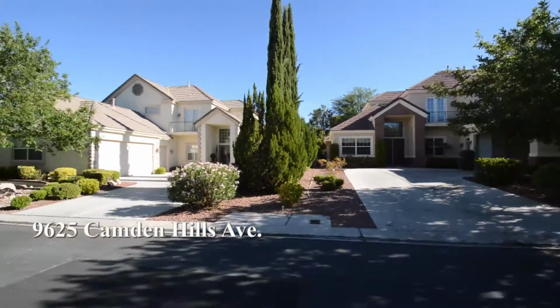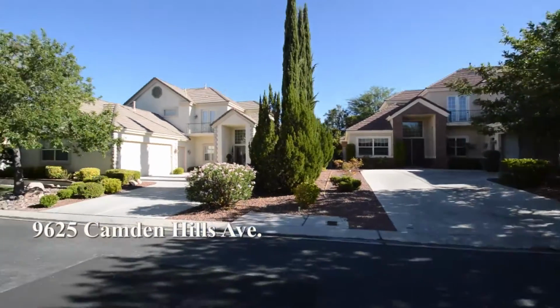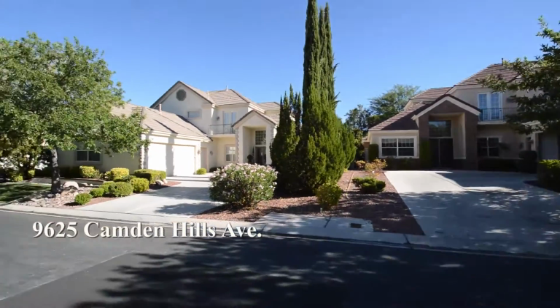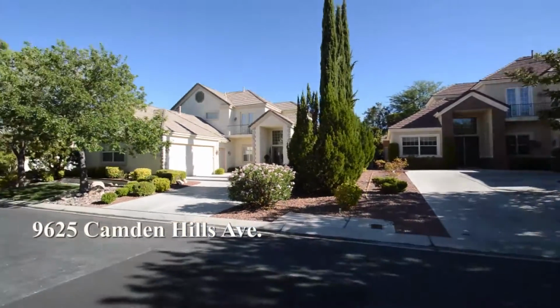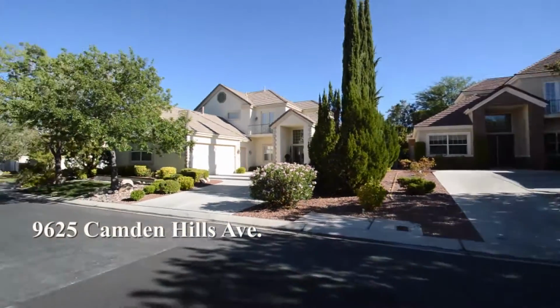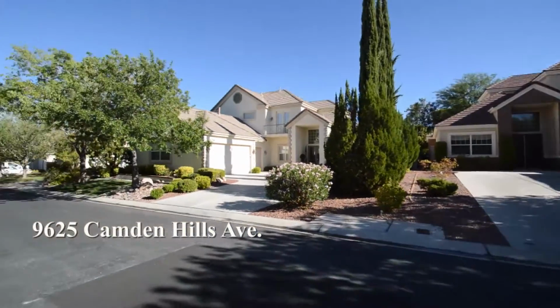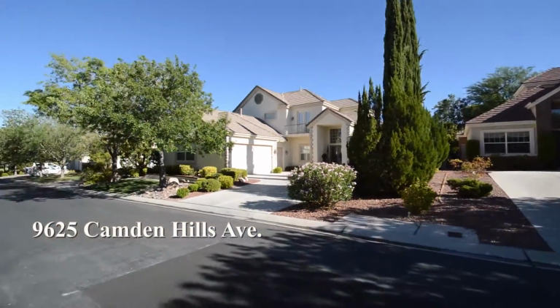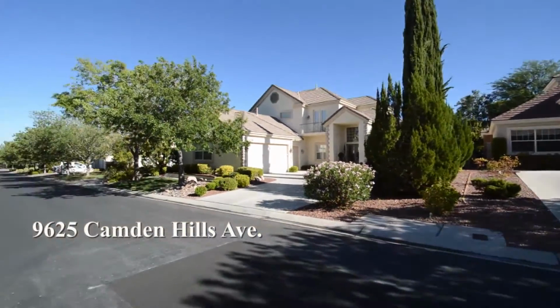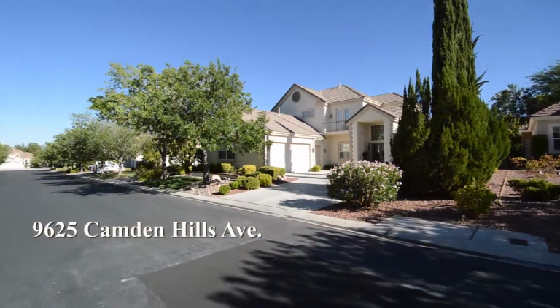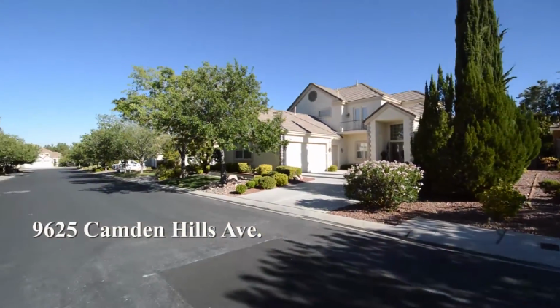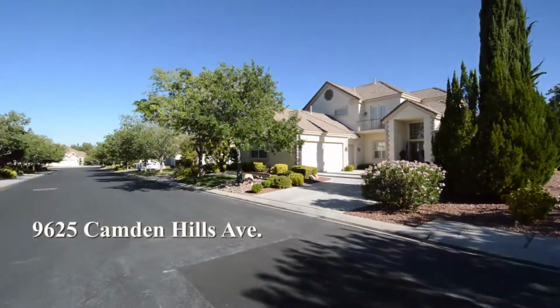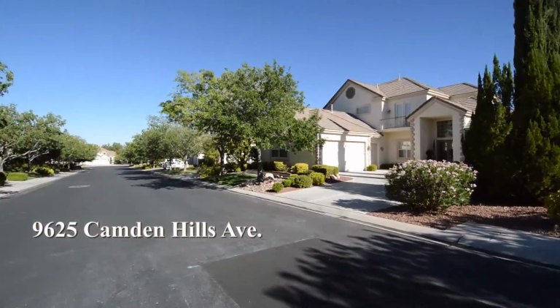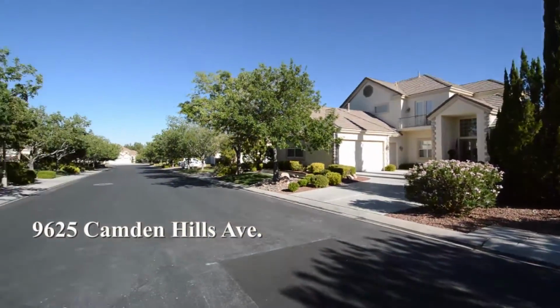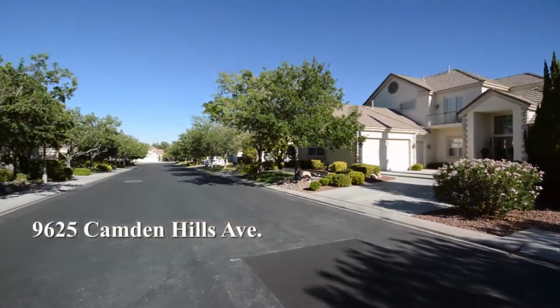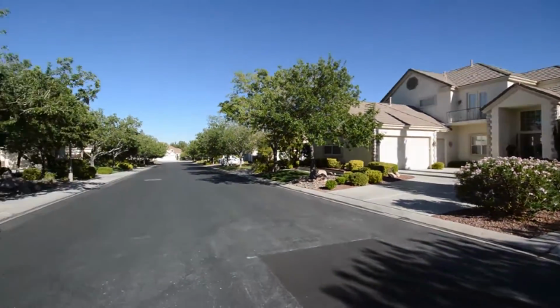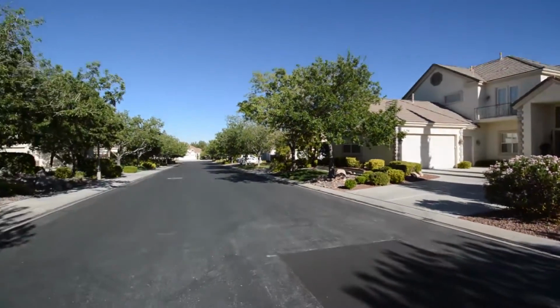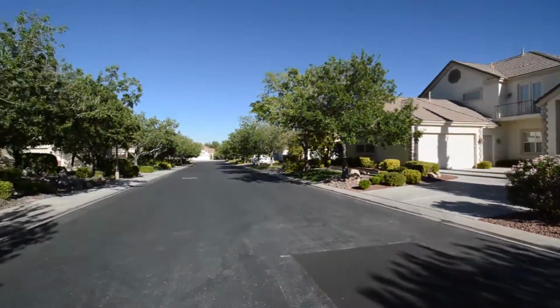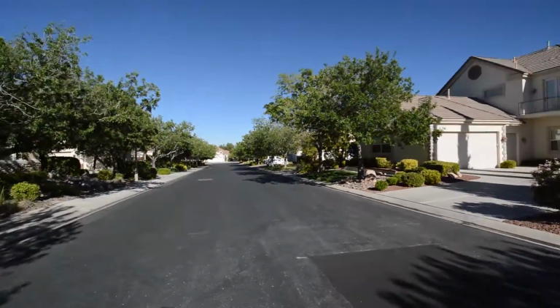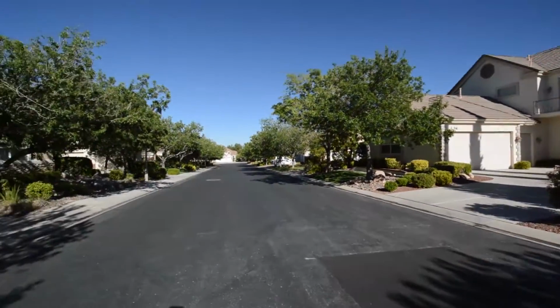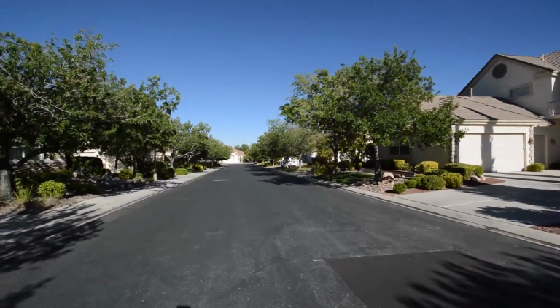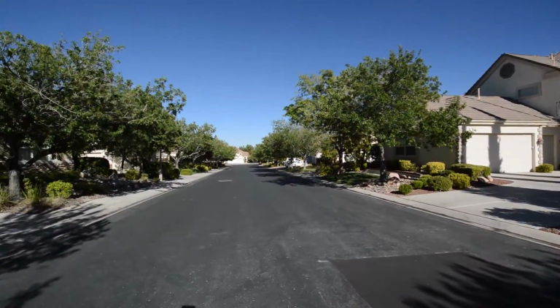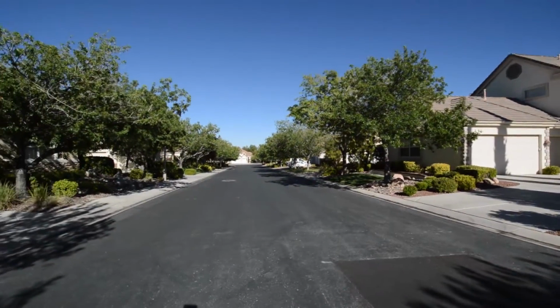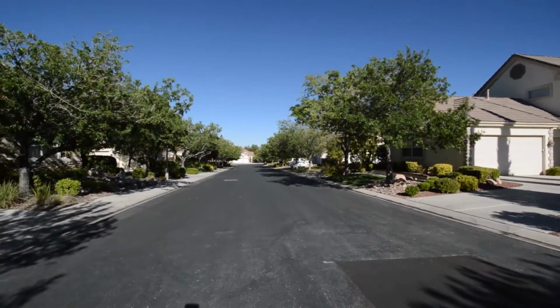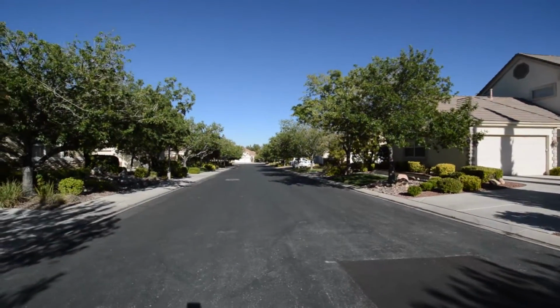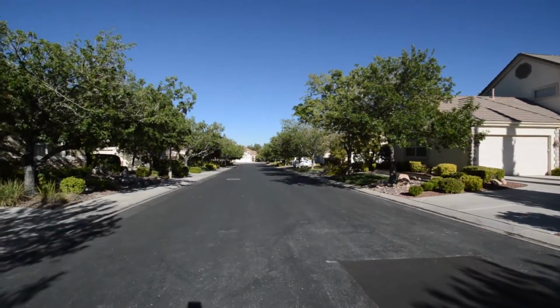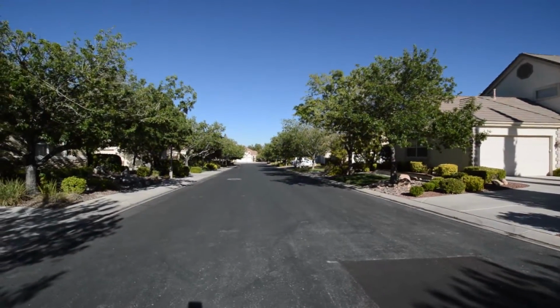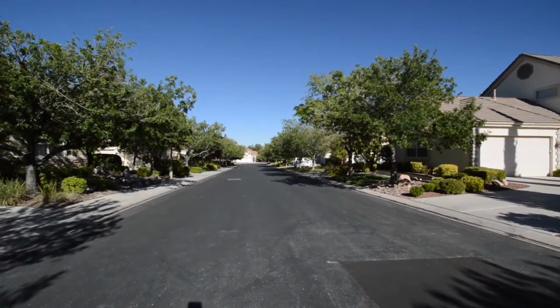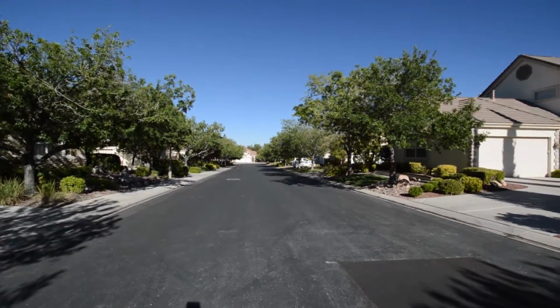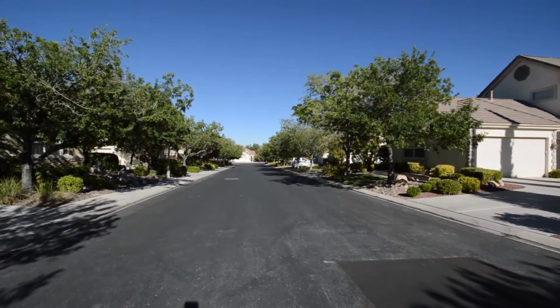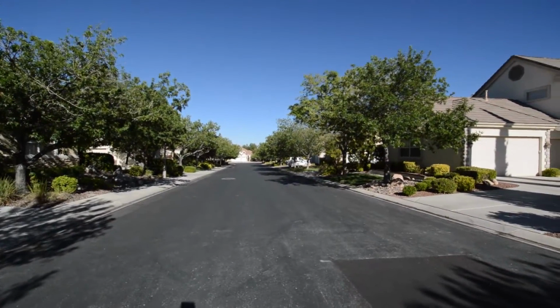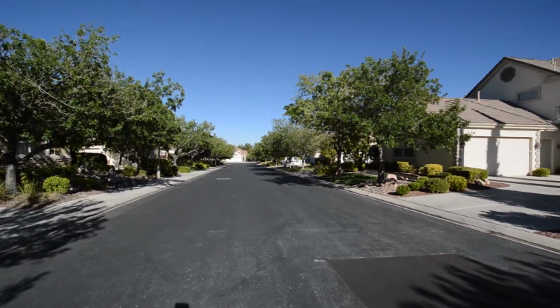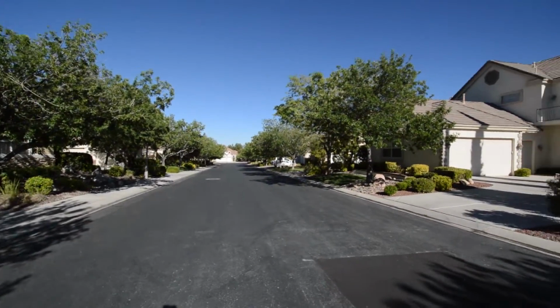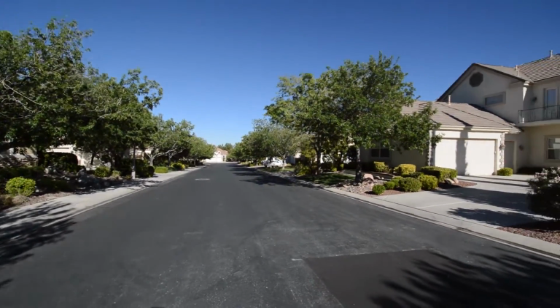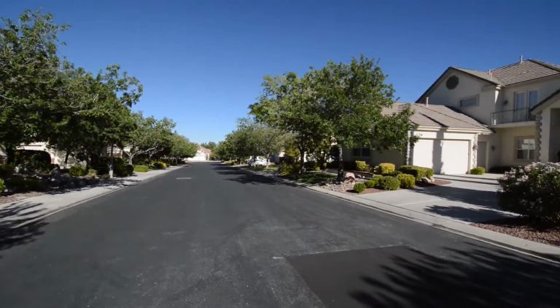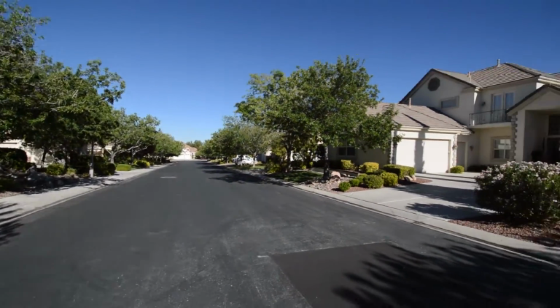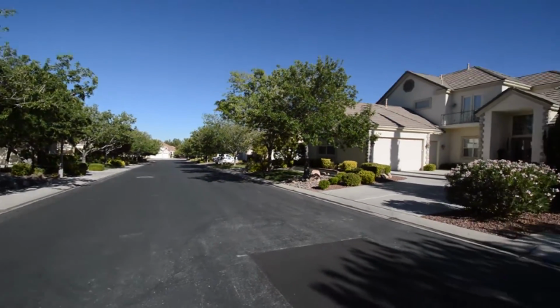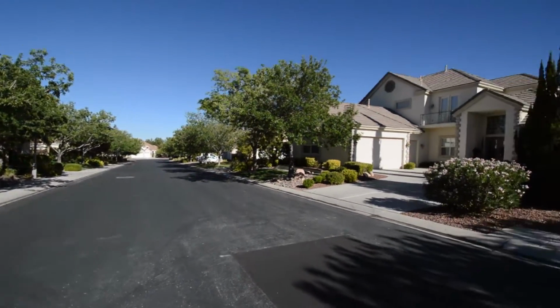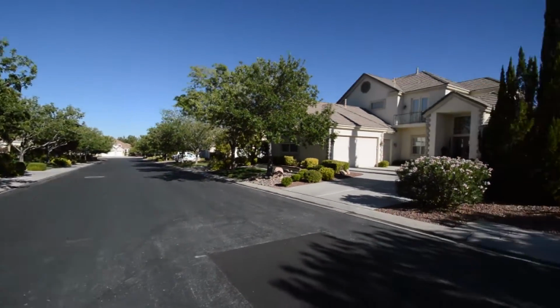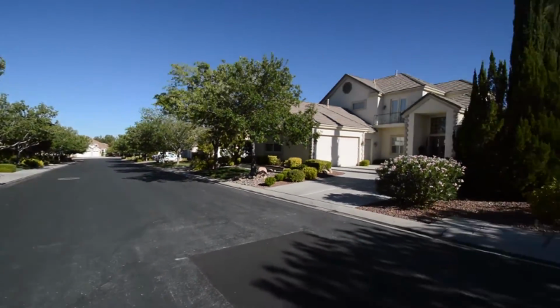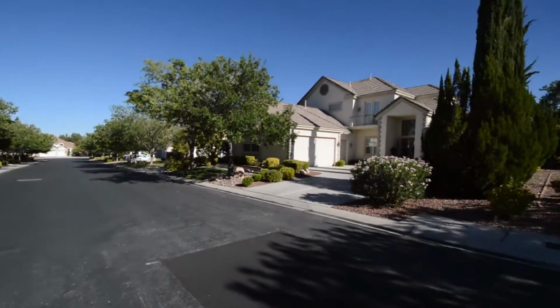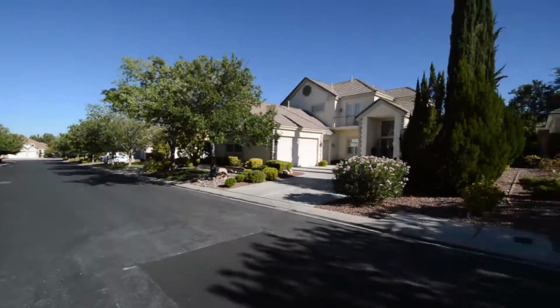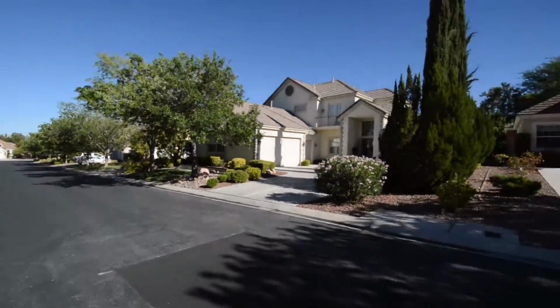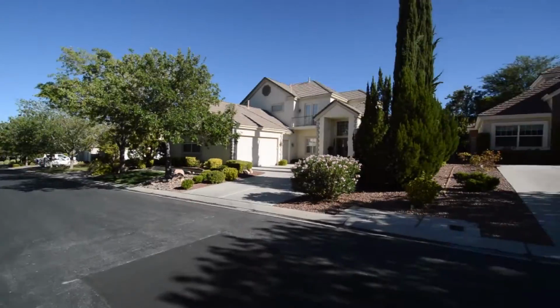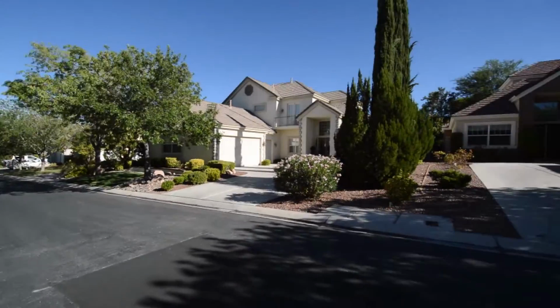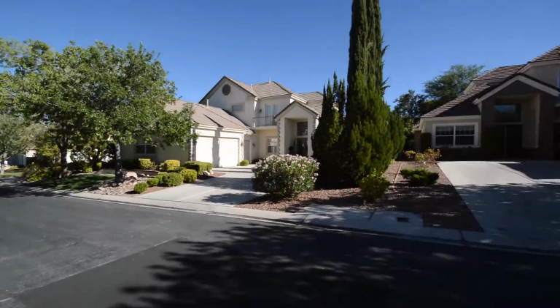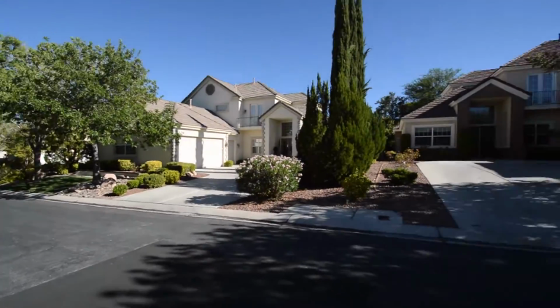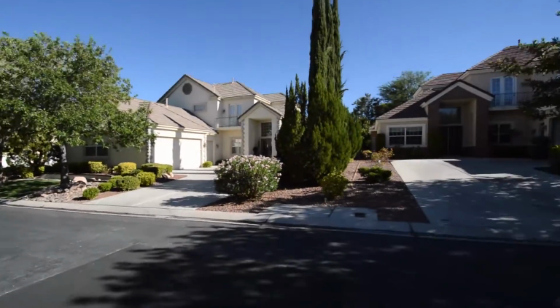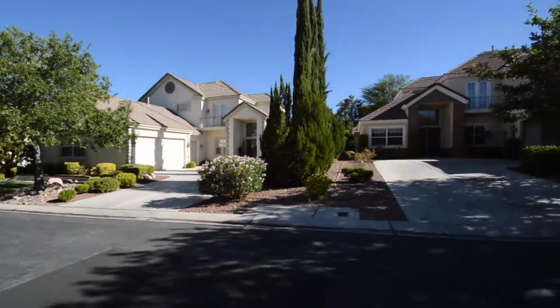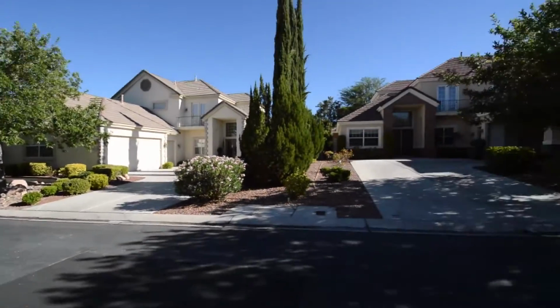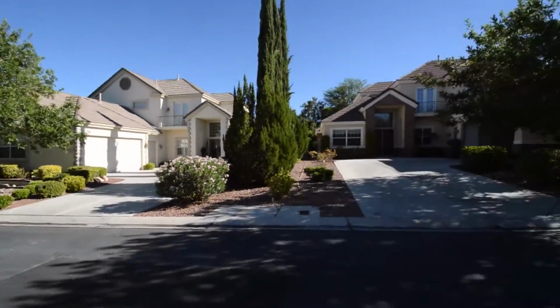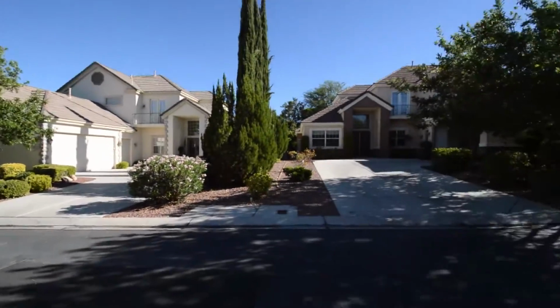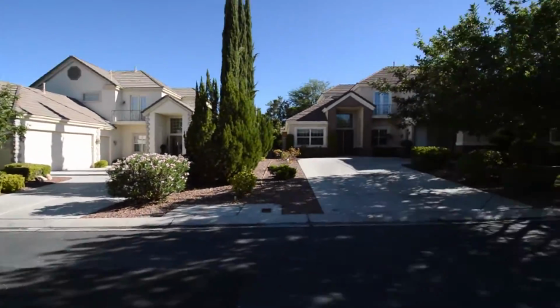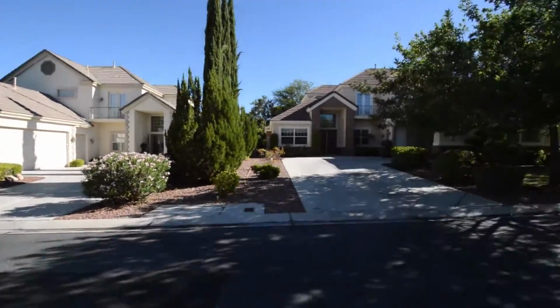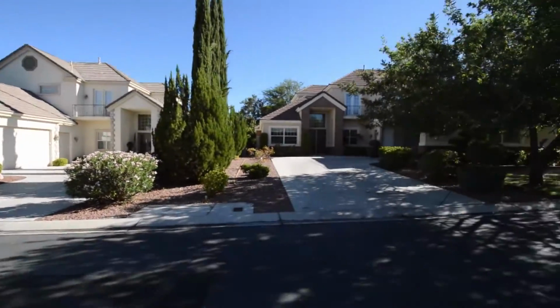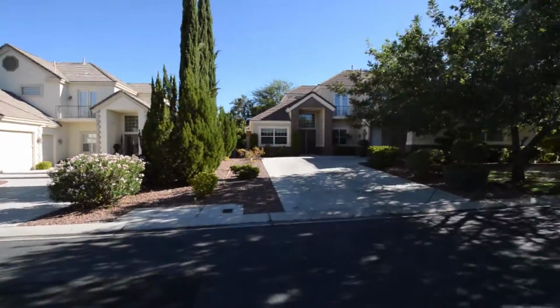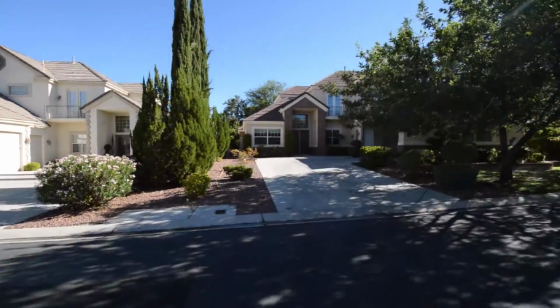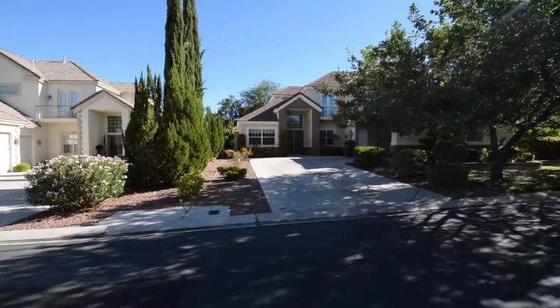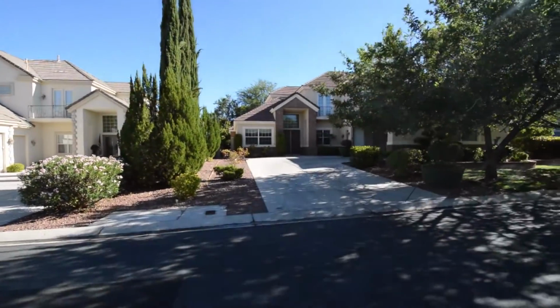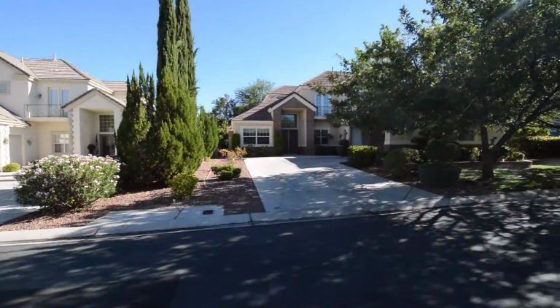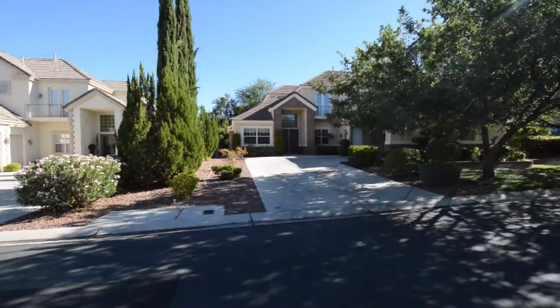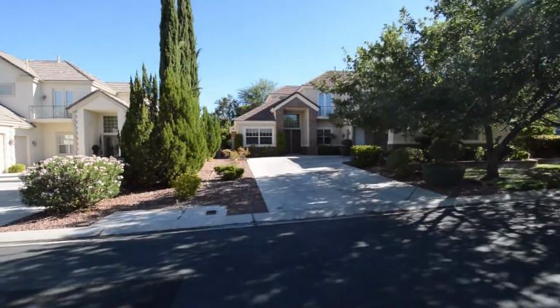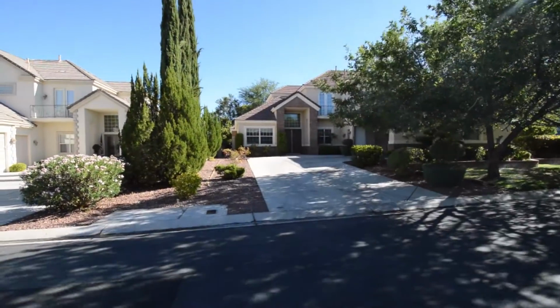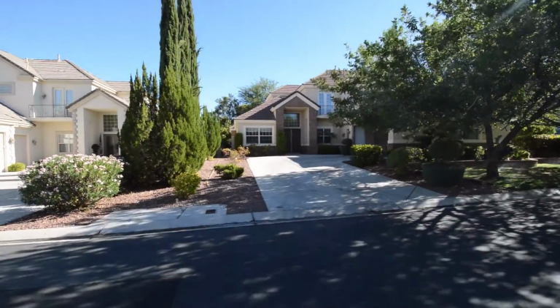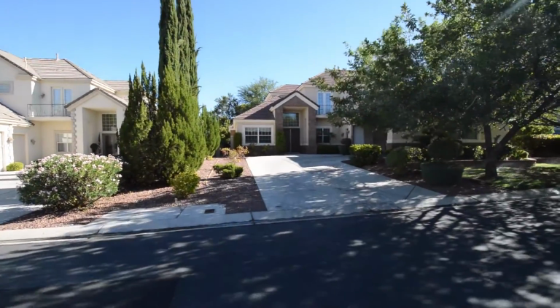The home features five bedrooms, four bathrooms, formal living and dining room, family room, open kitchen and attached three-car garage.